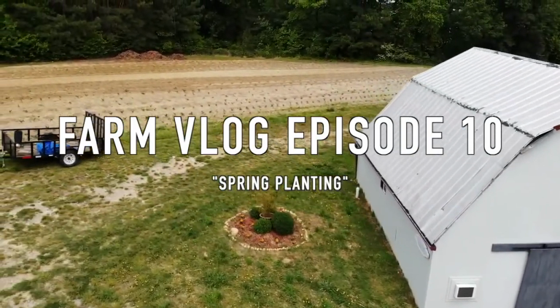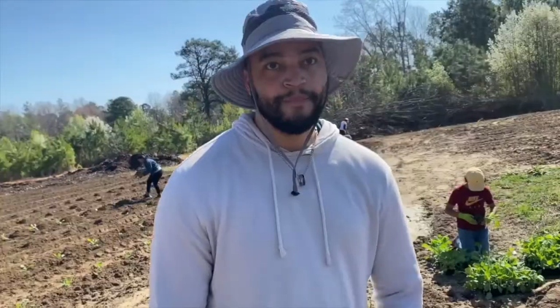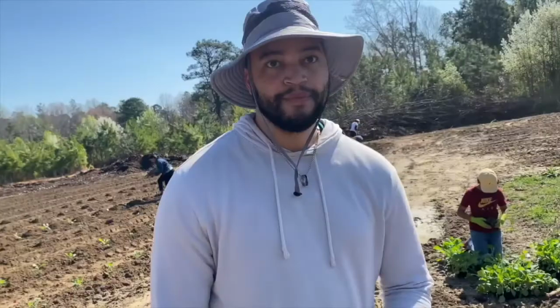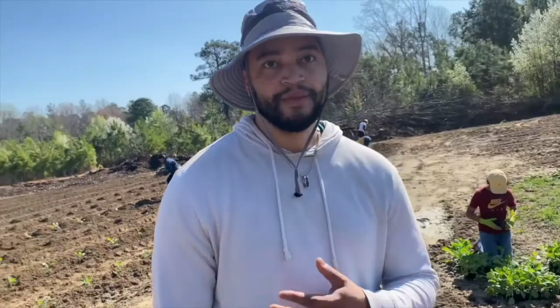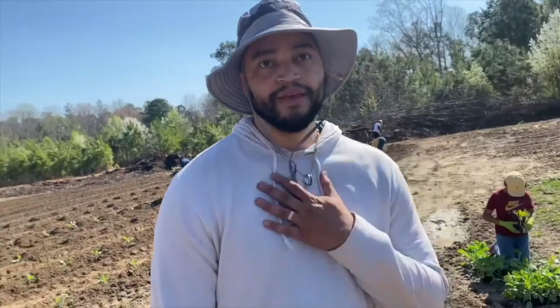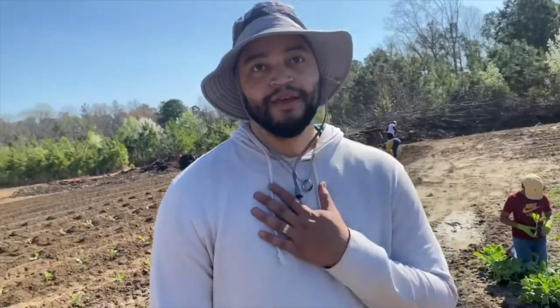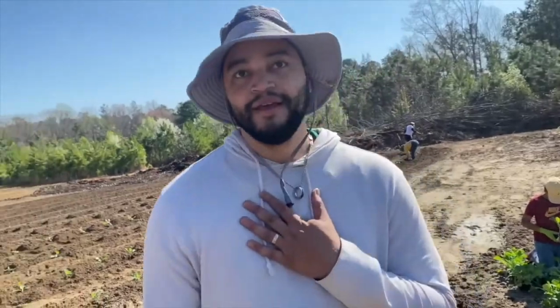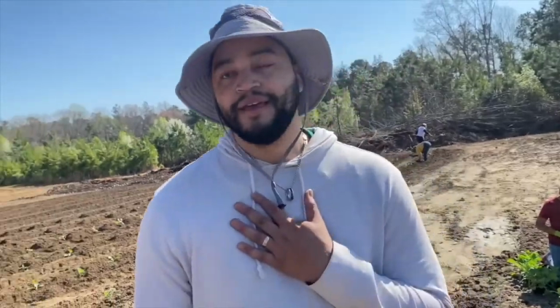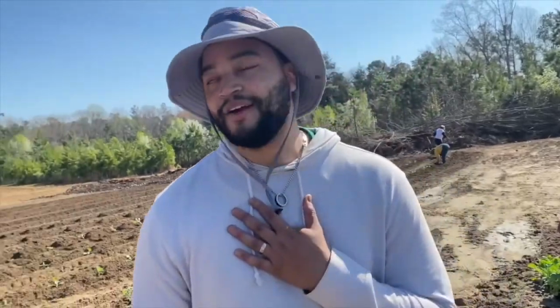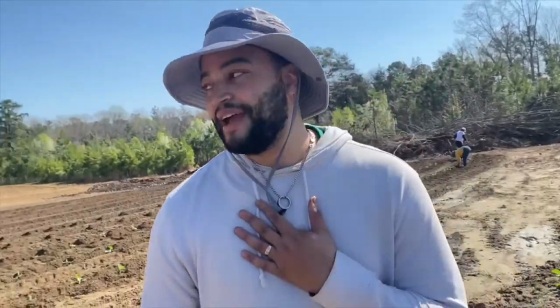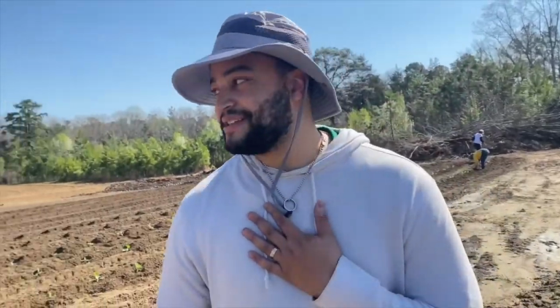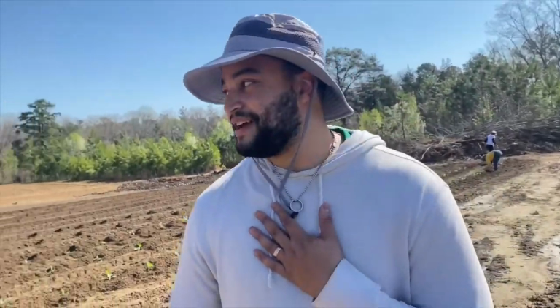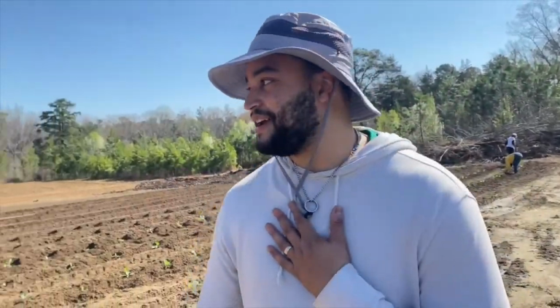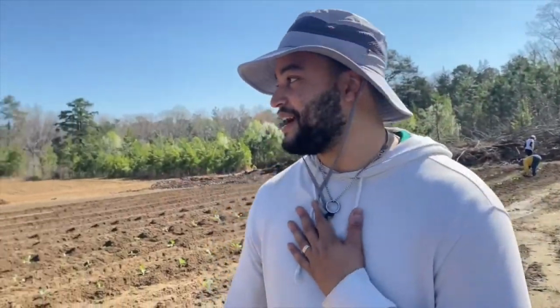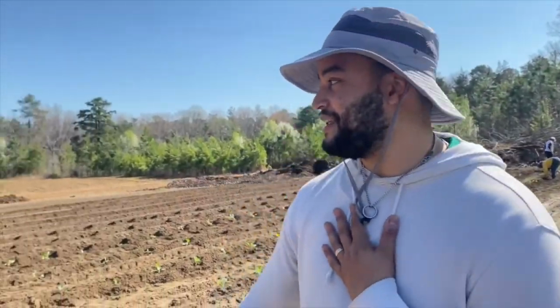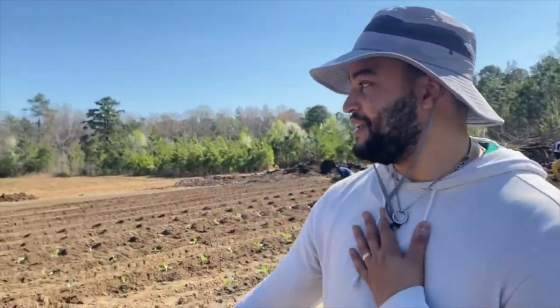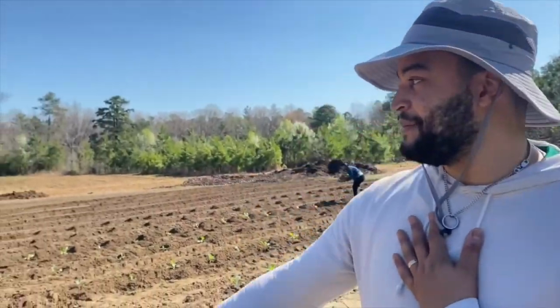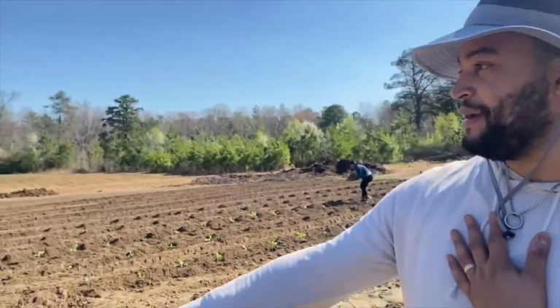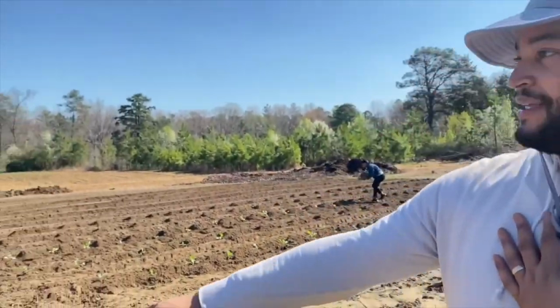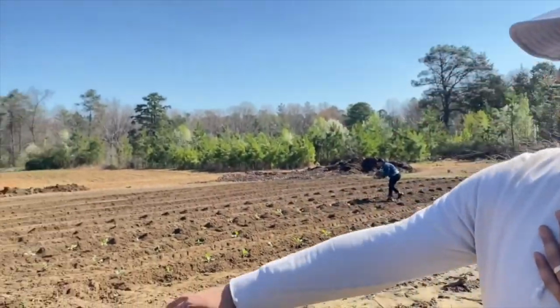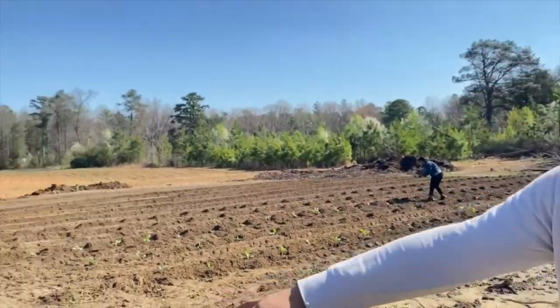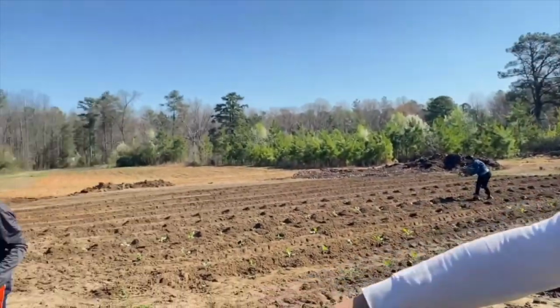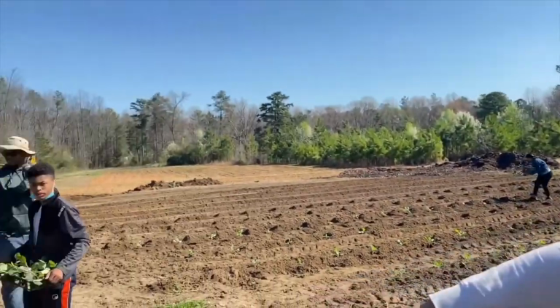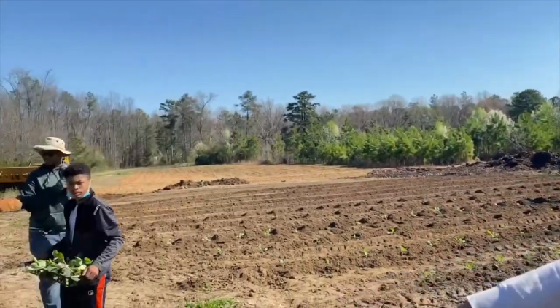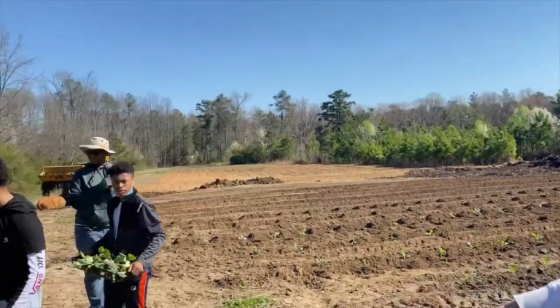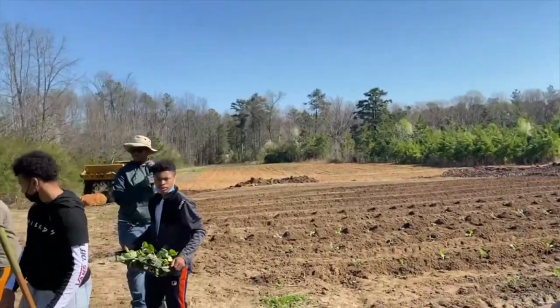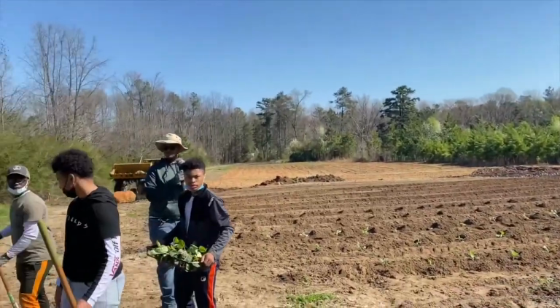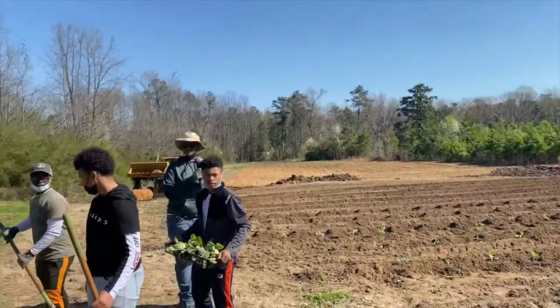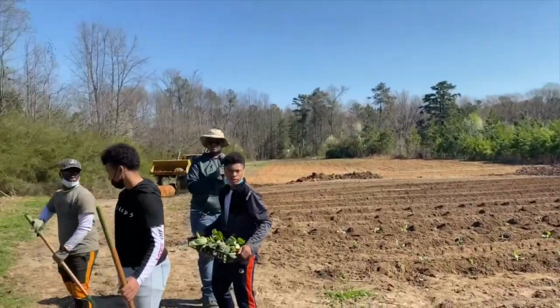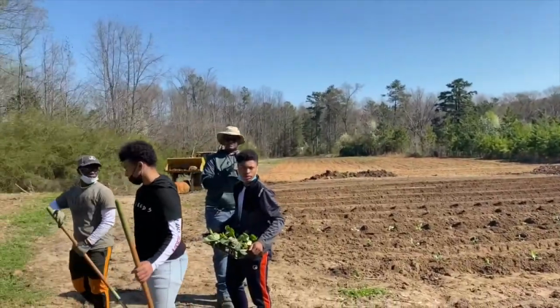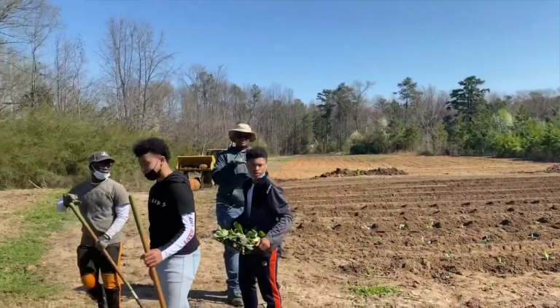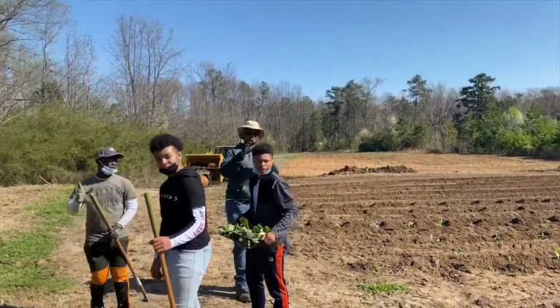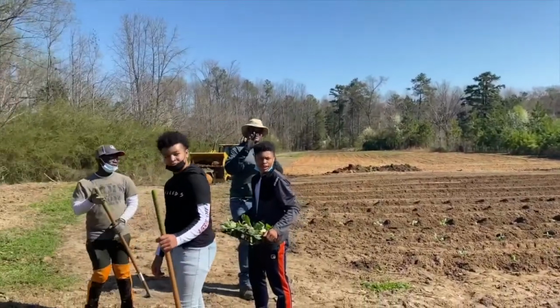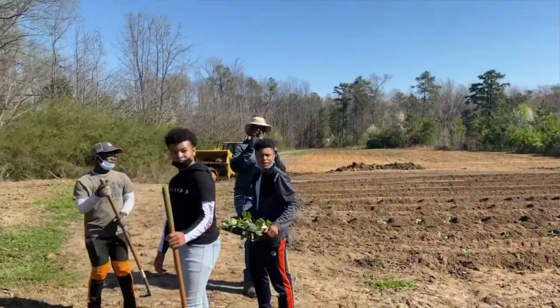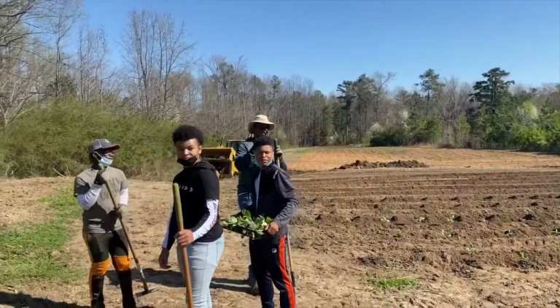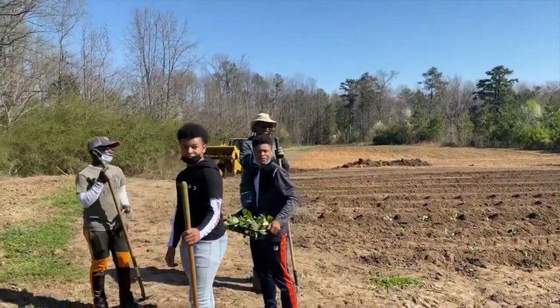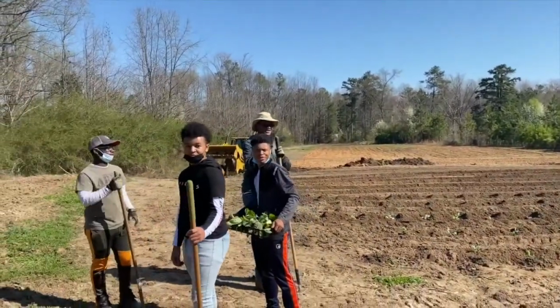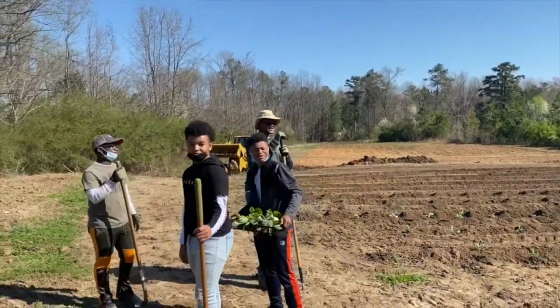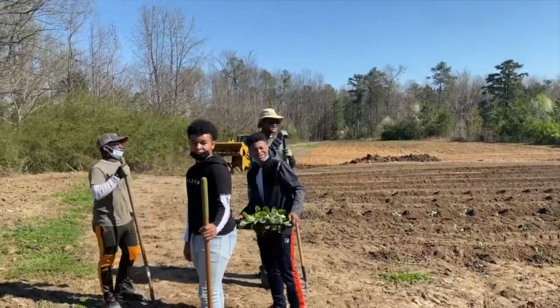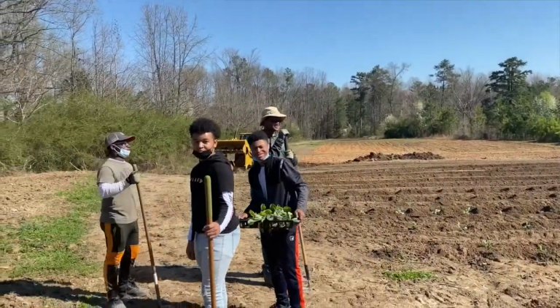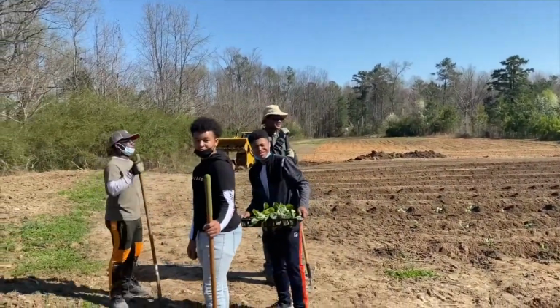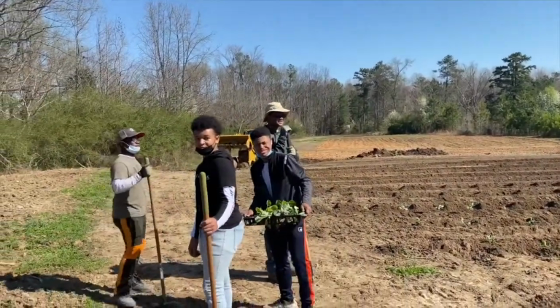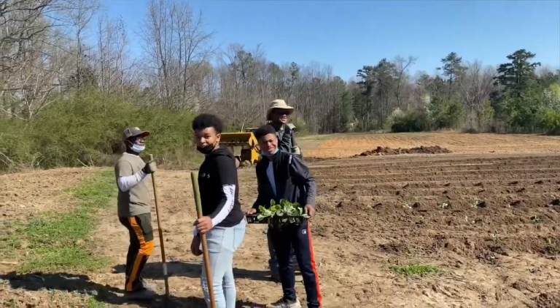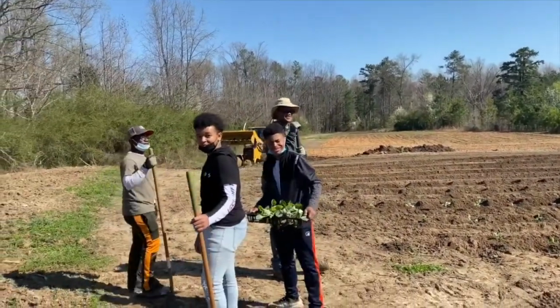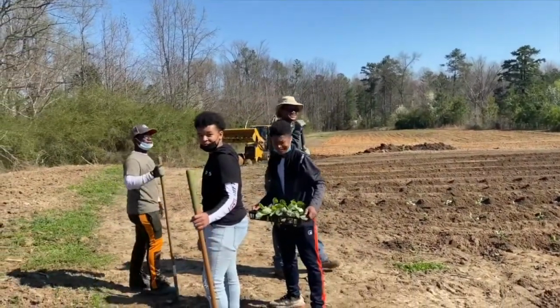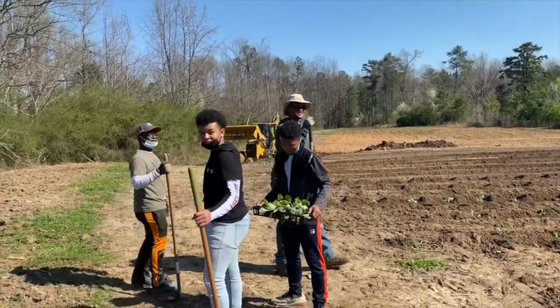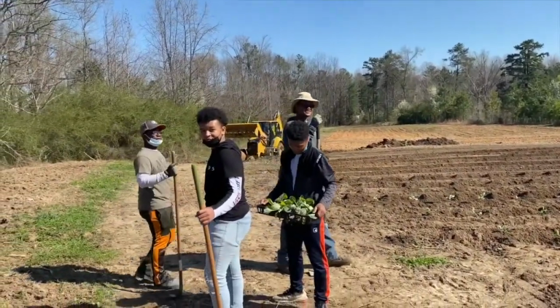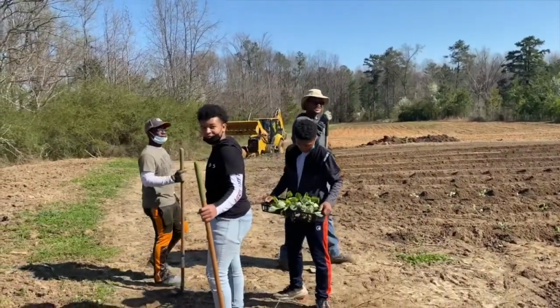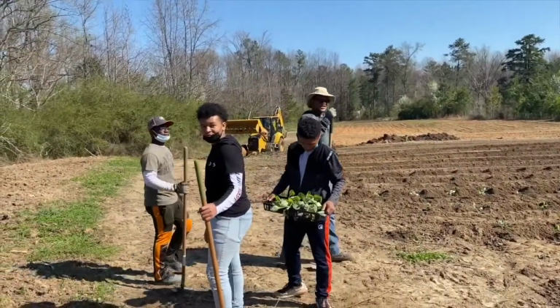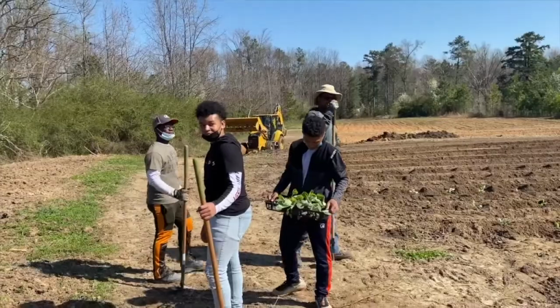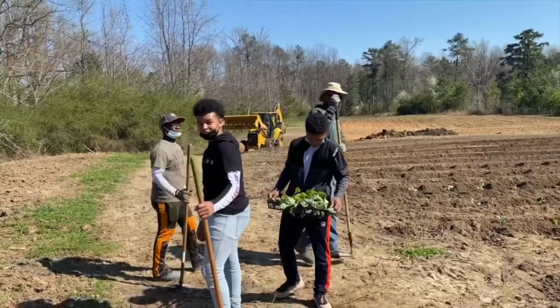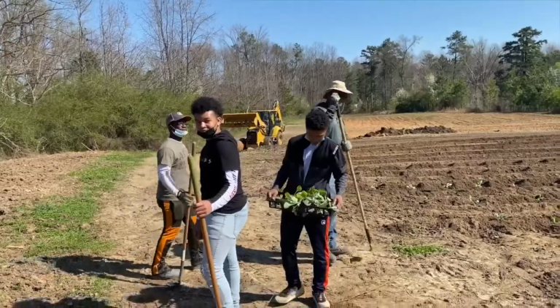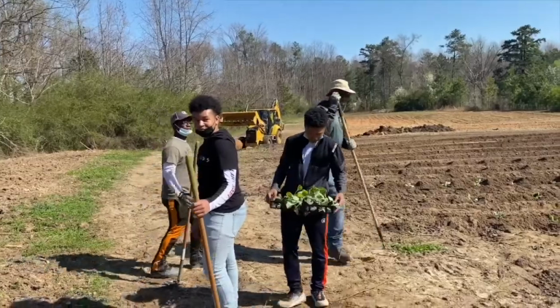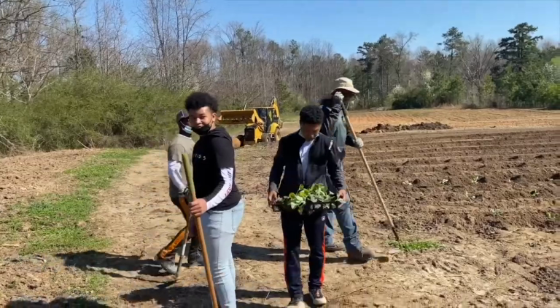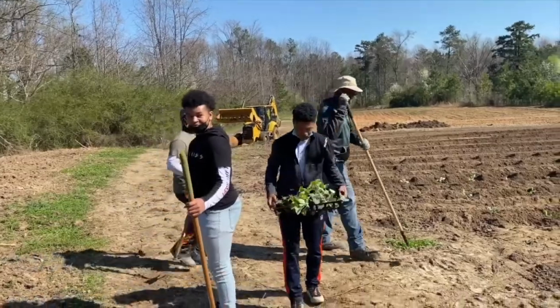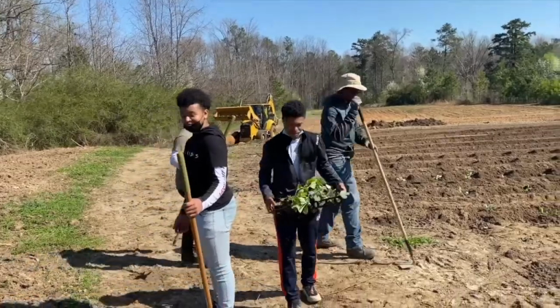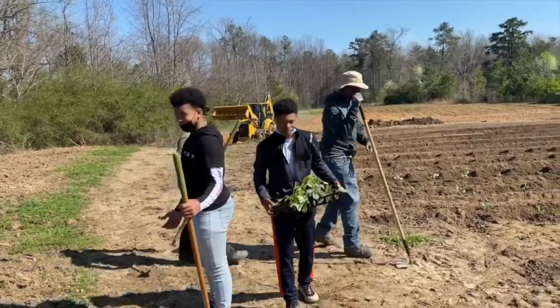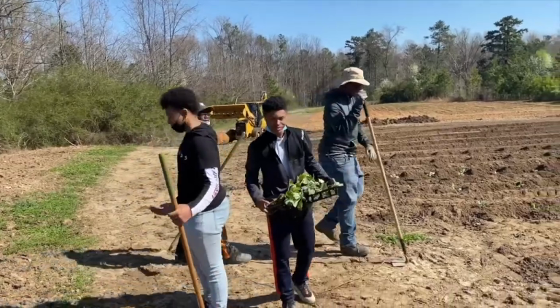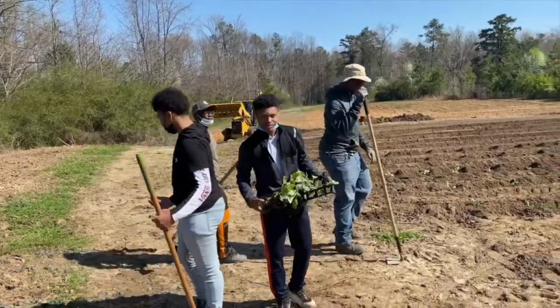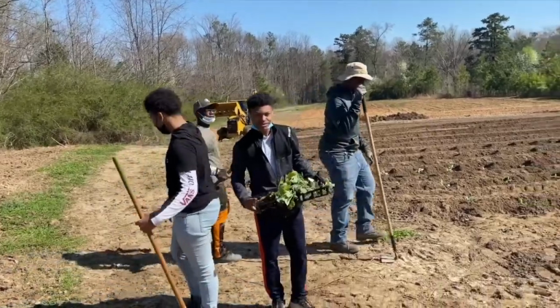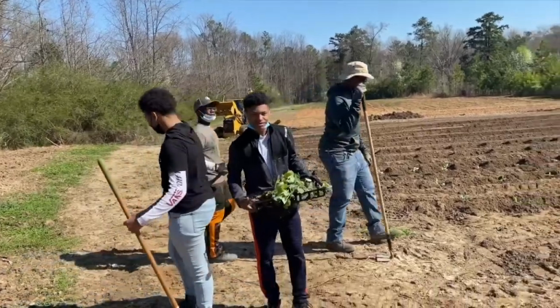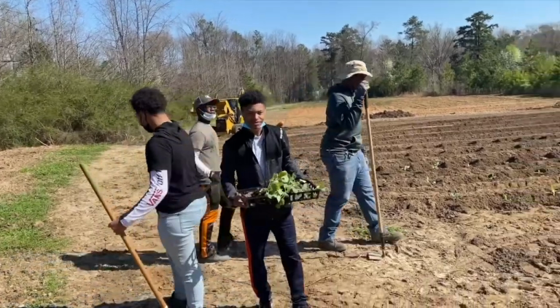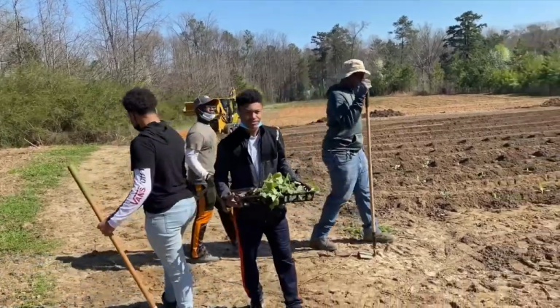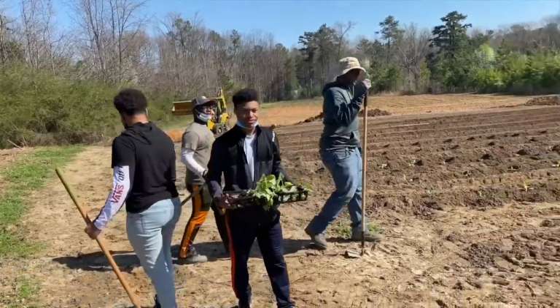You got rain out here, got the young man not doing work right now. We should be doing some work. What are y'all doing? Put those holes in the ground.